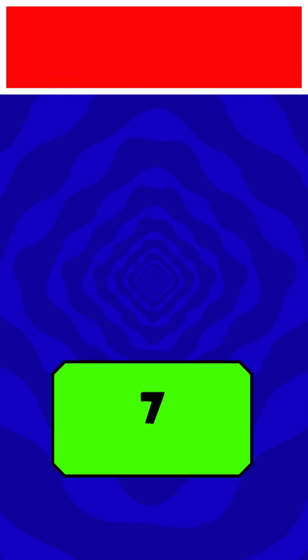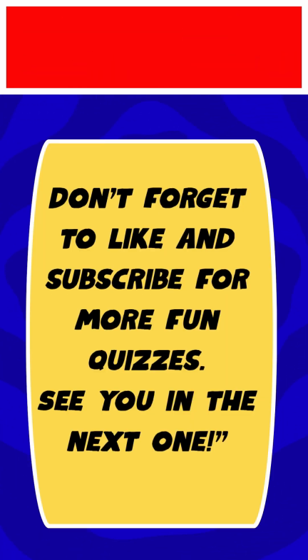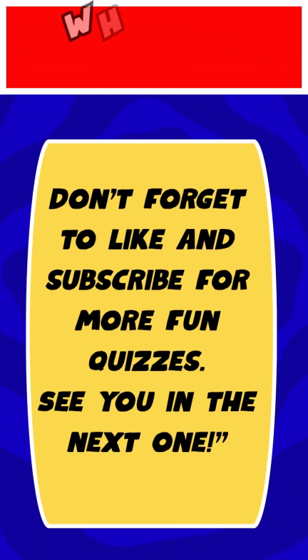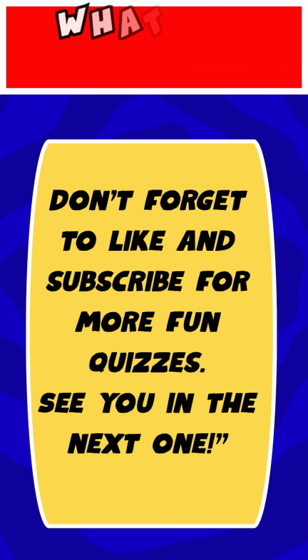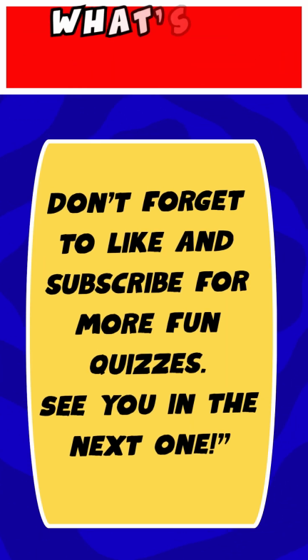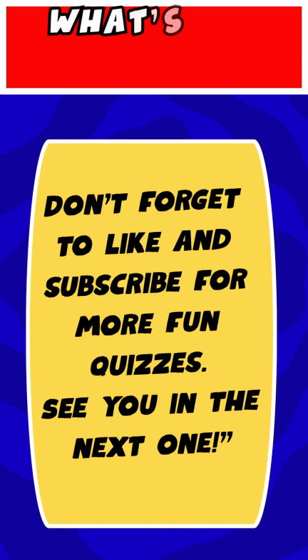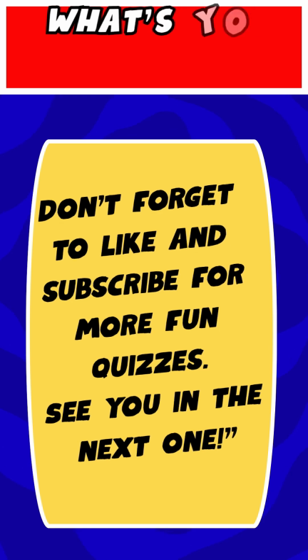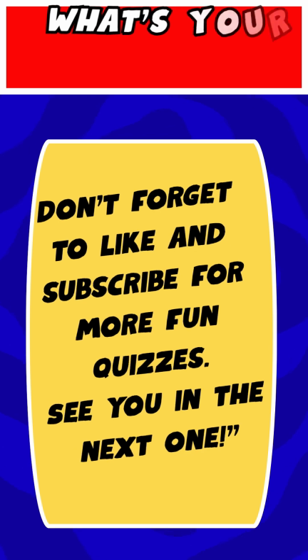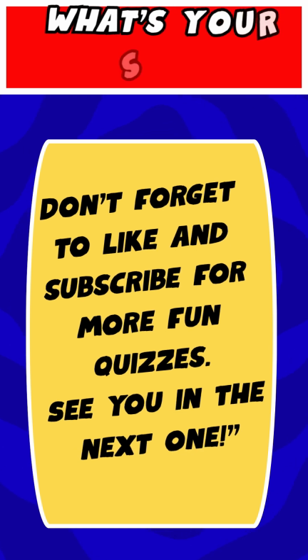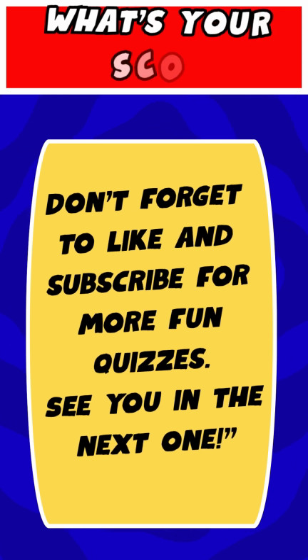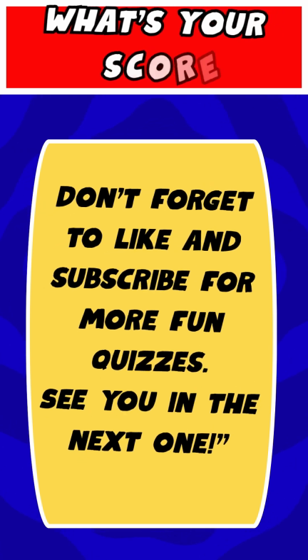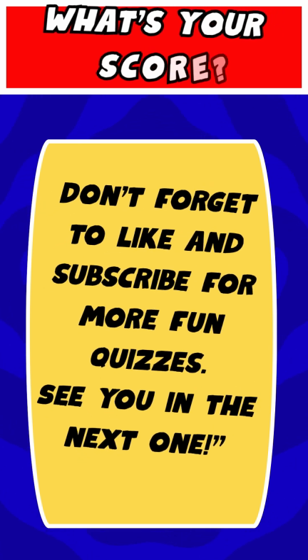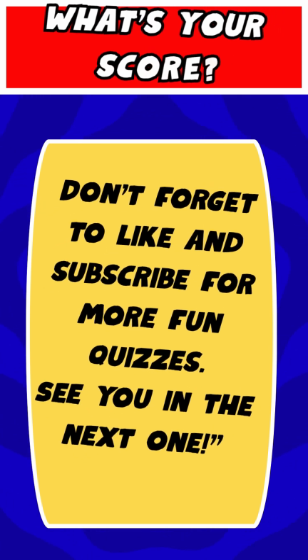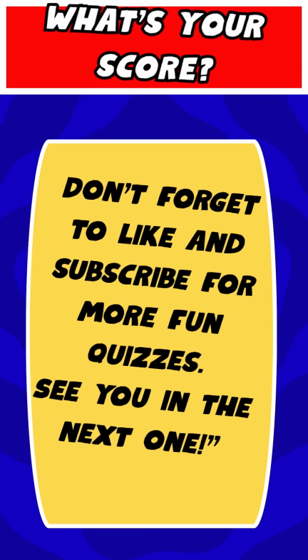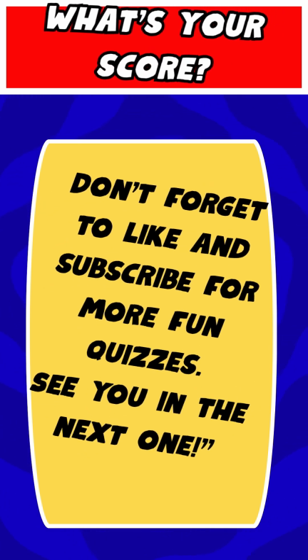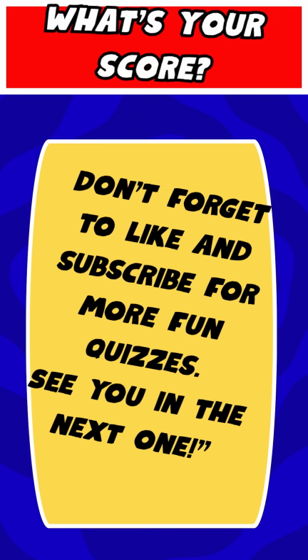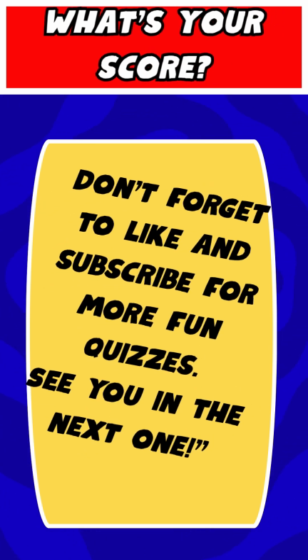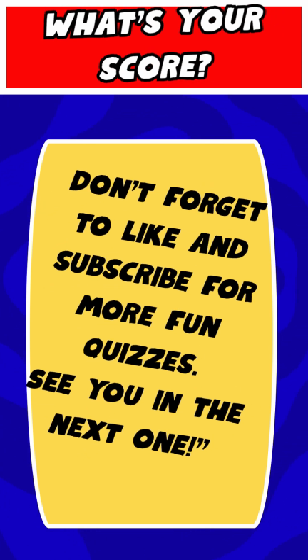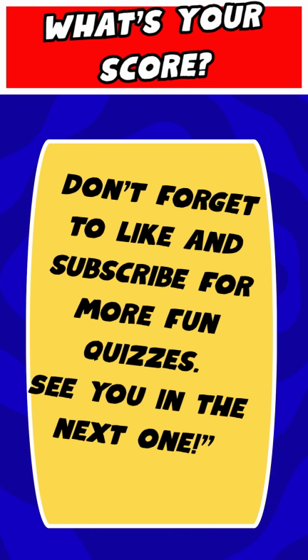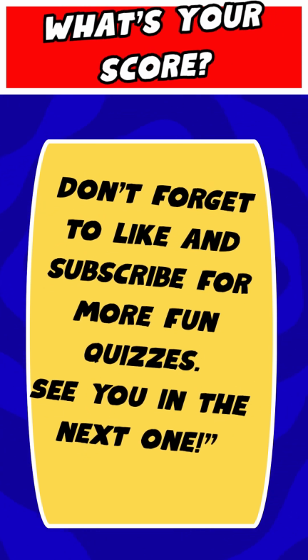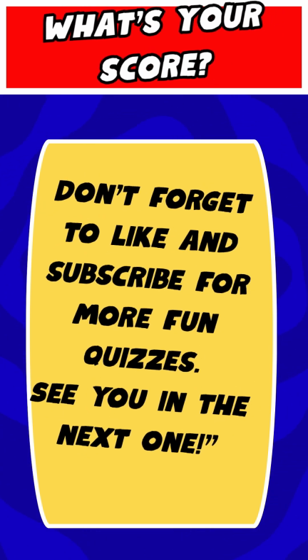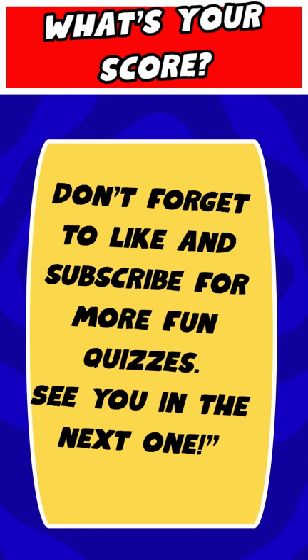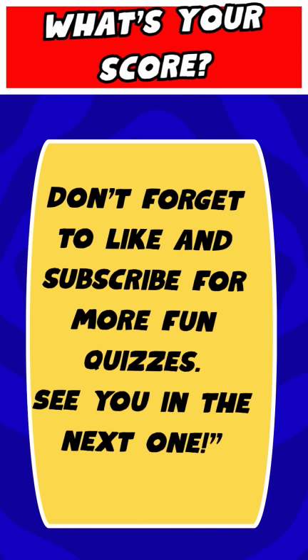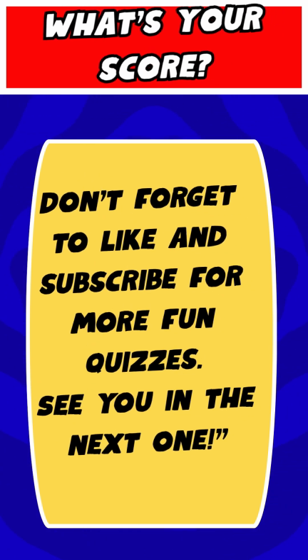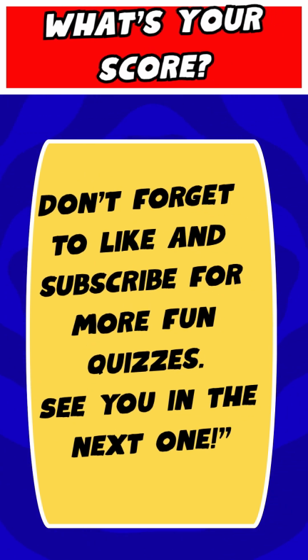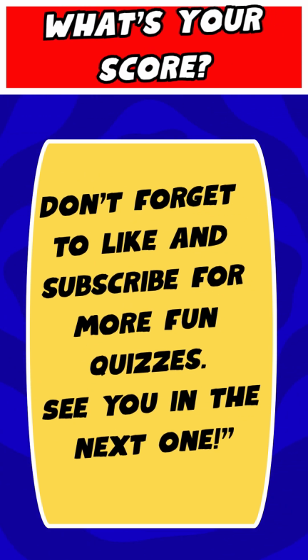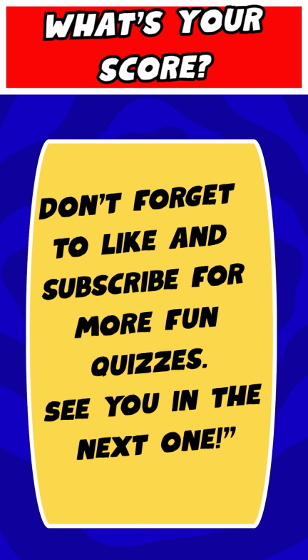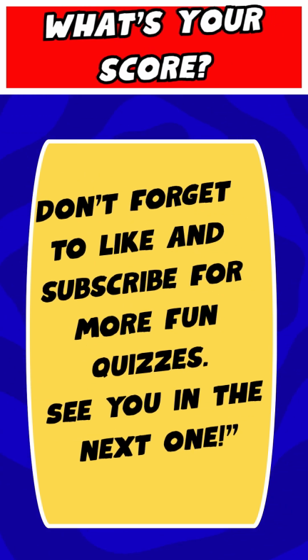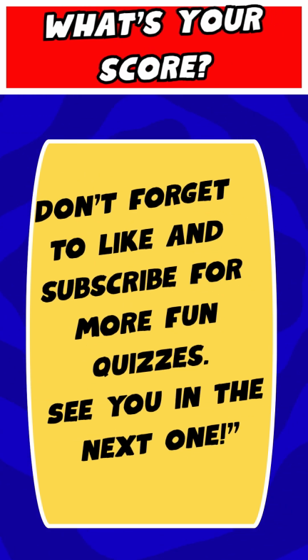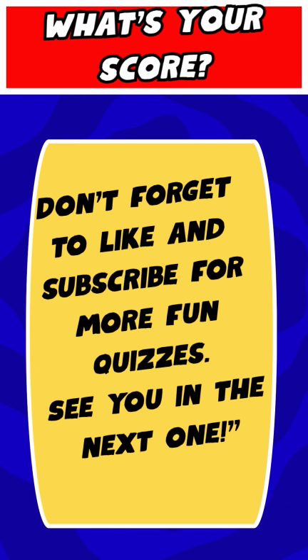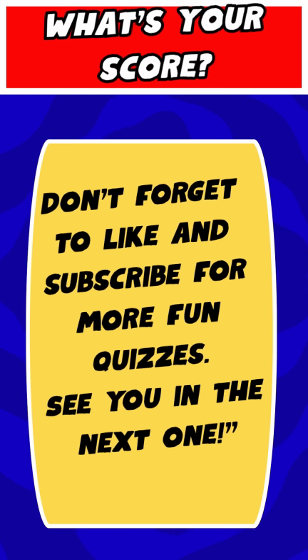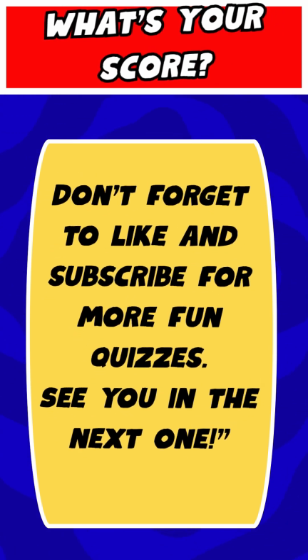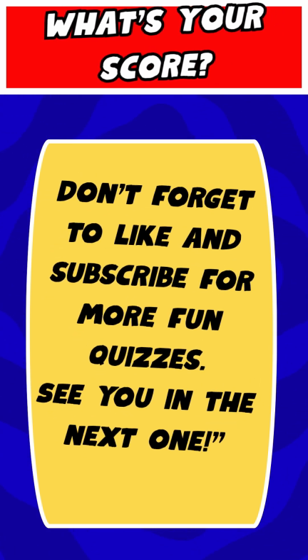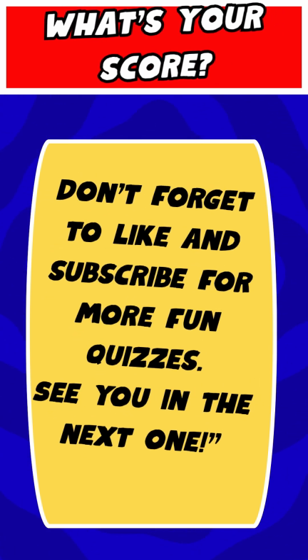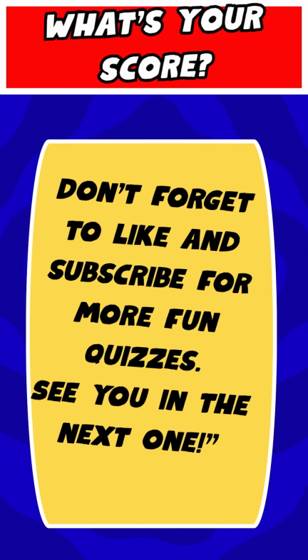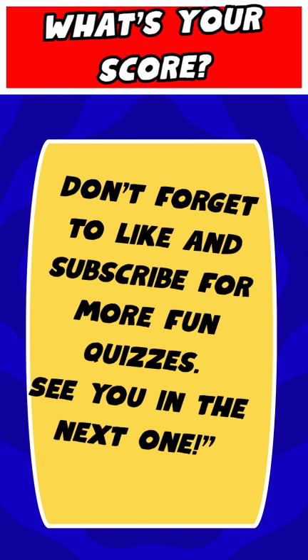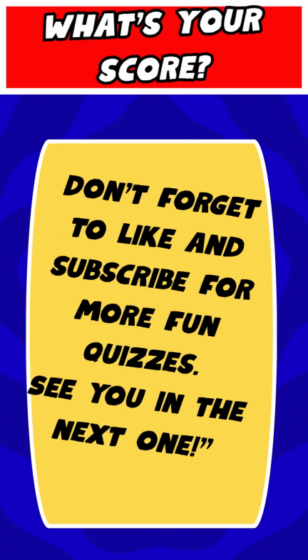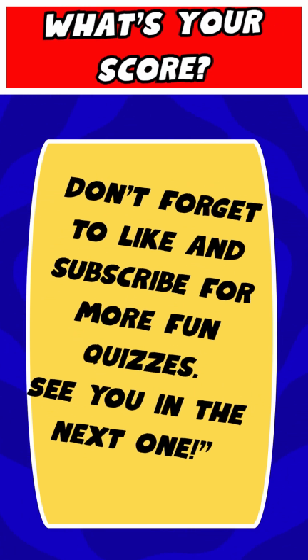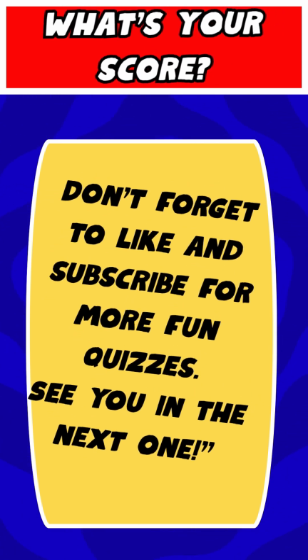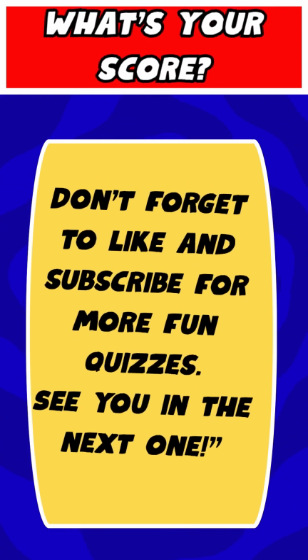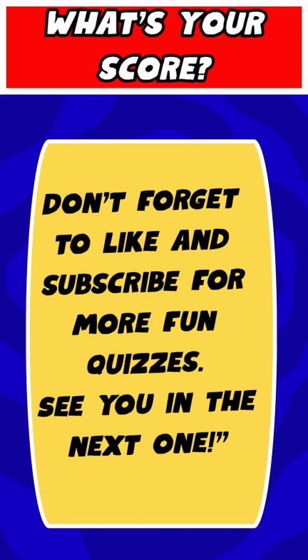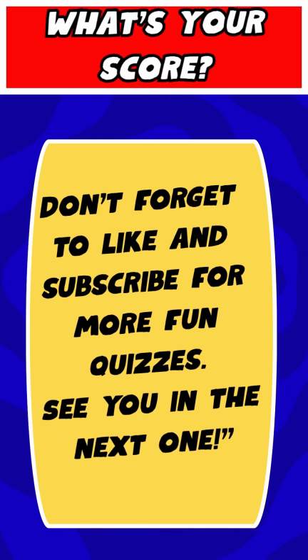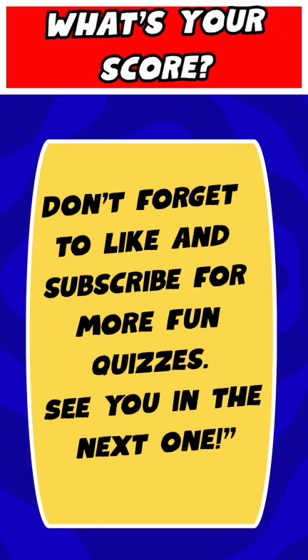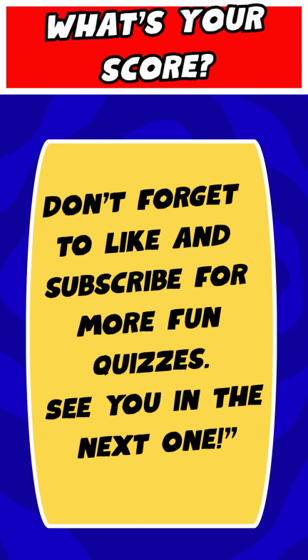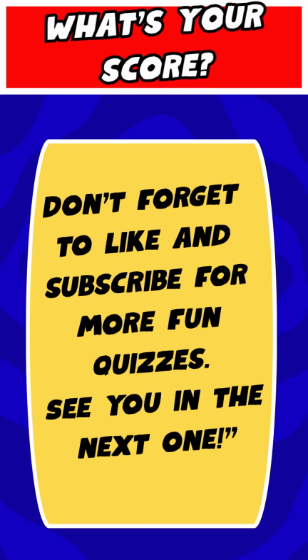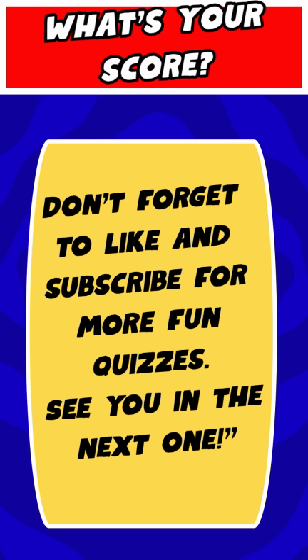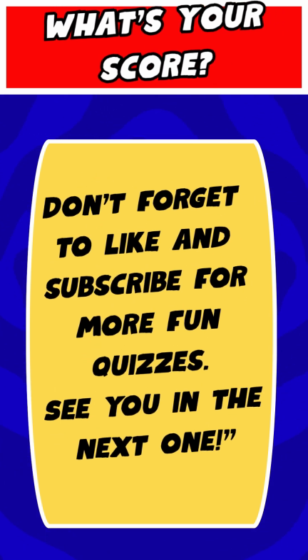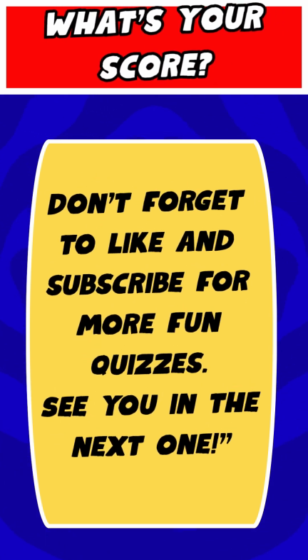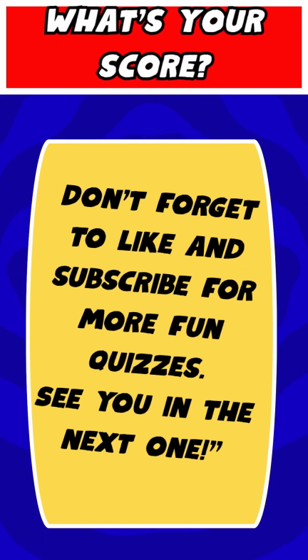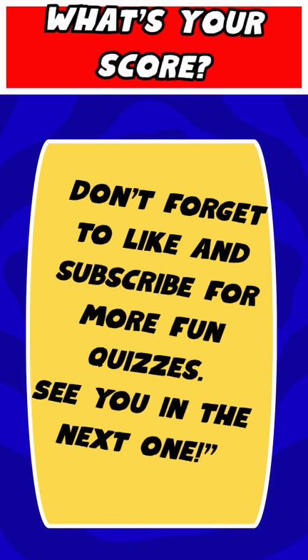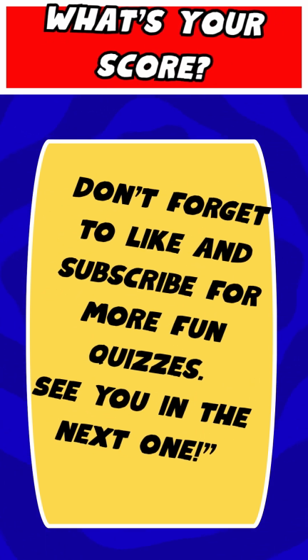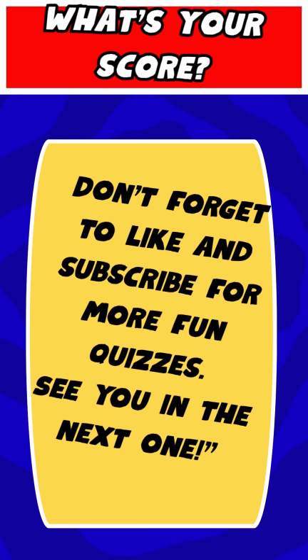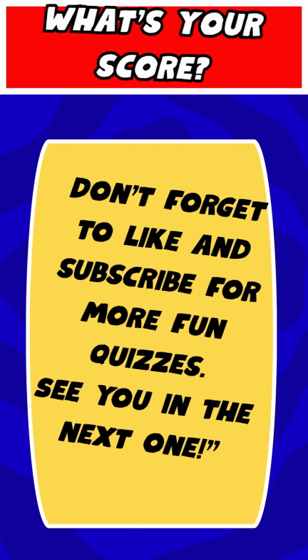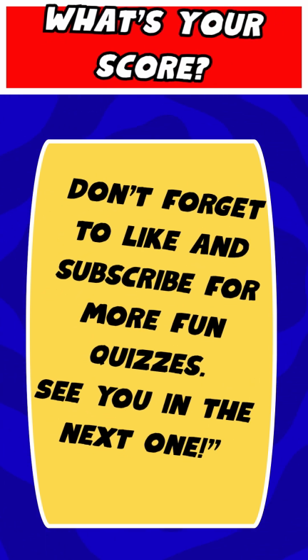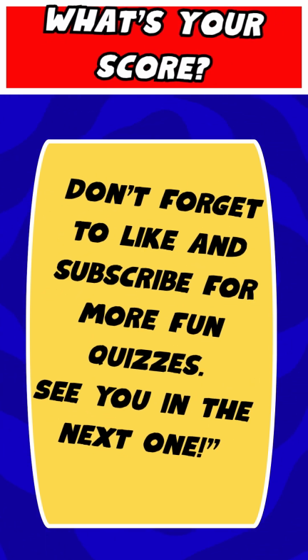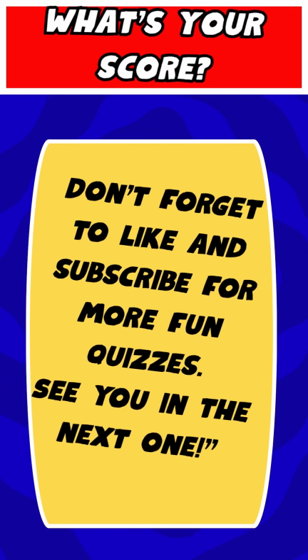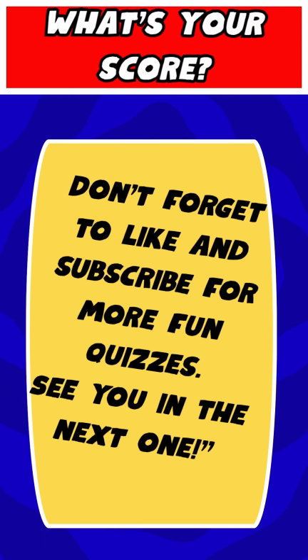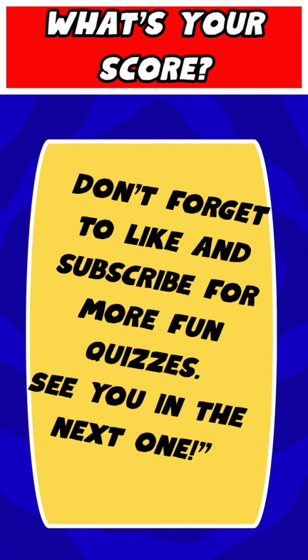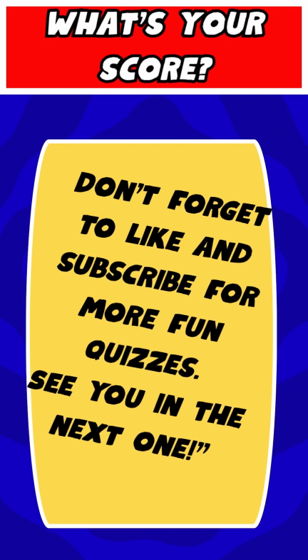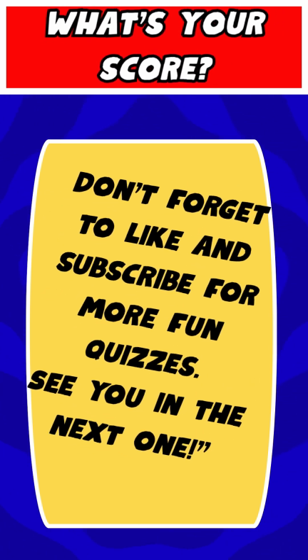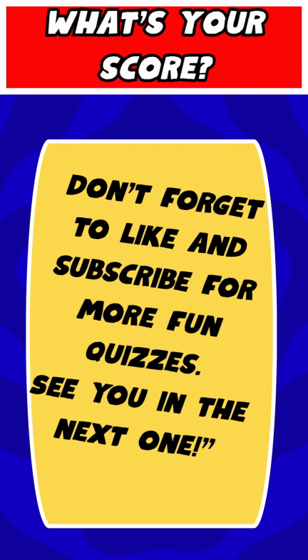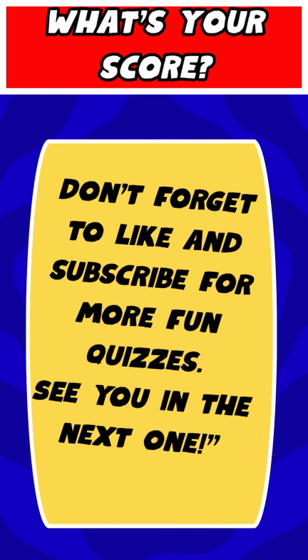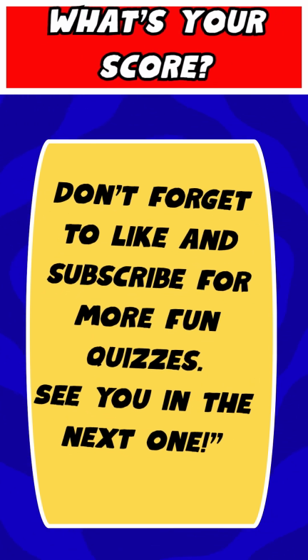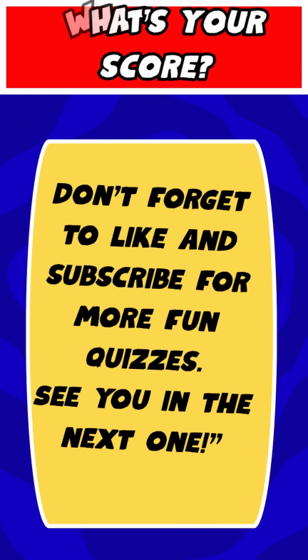What's your score? Drop it in the comments! Don't forget to like and subscribe for more fun quizzes. See you in the next one!